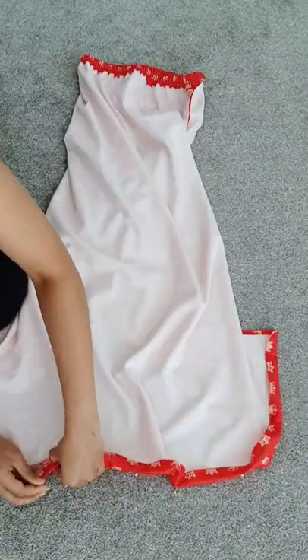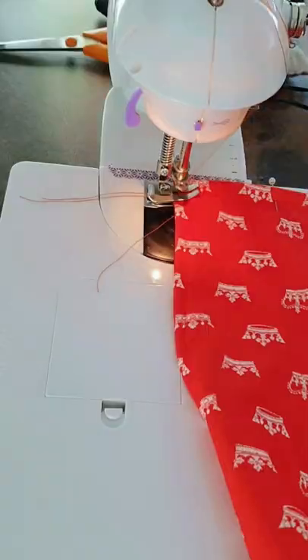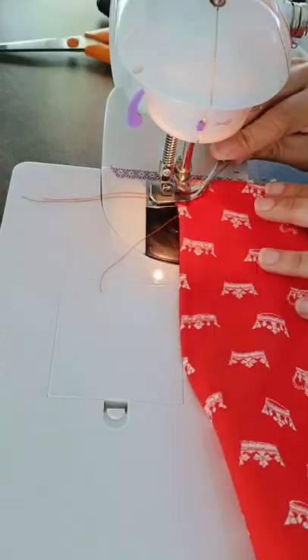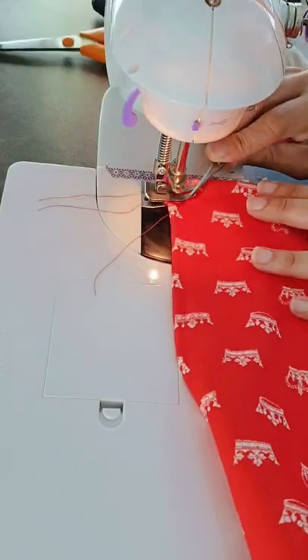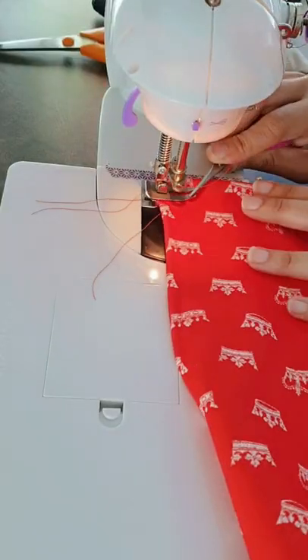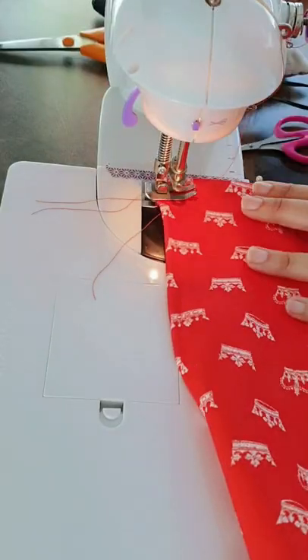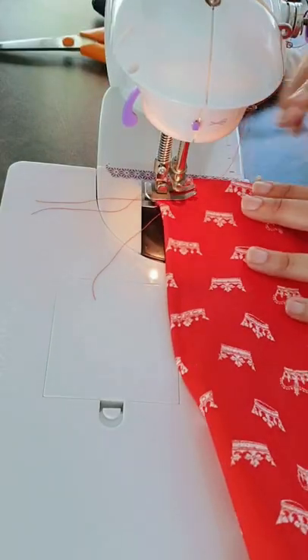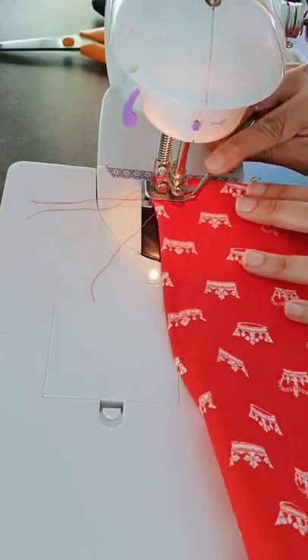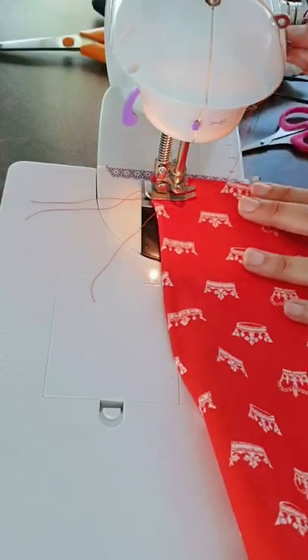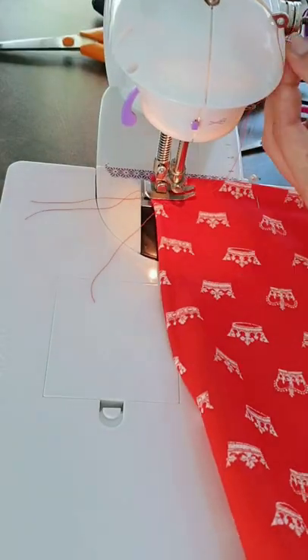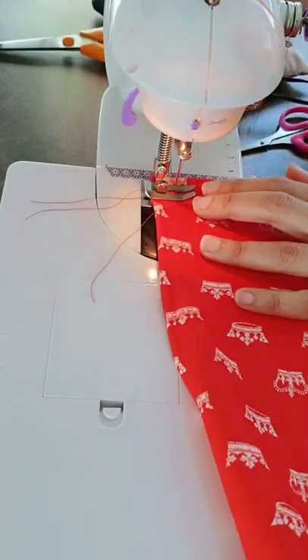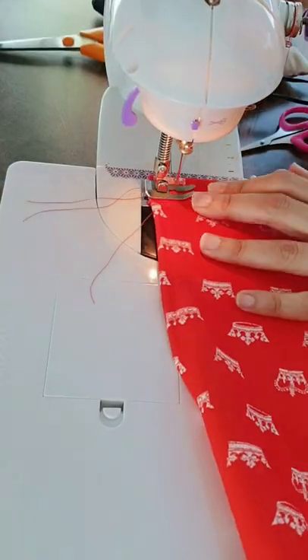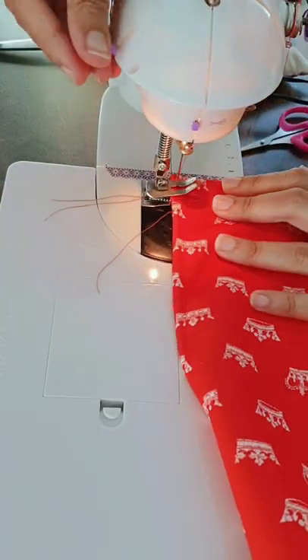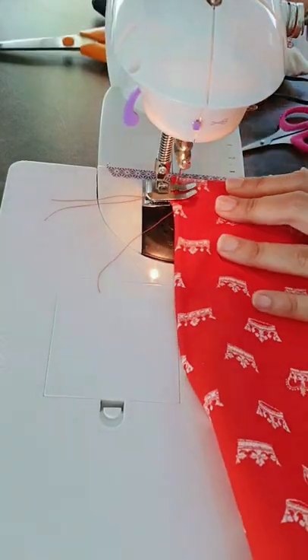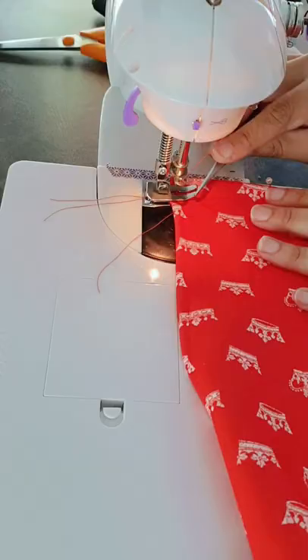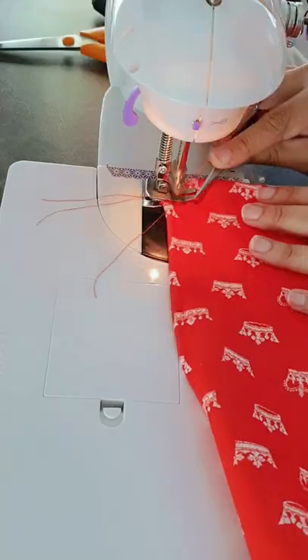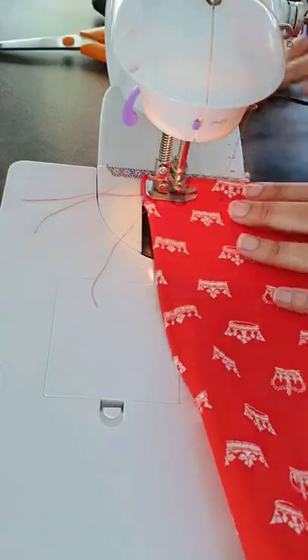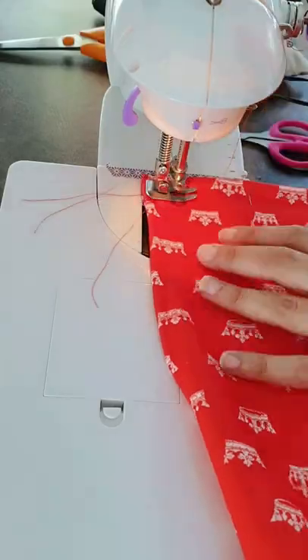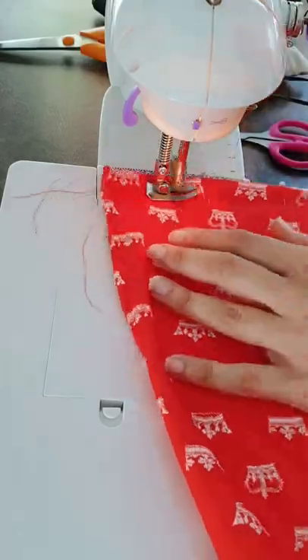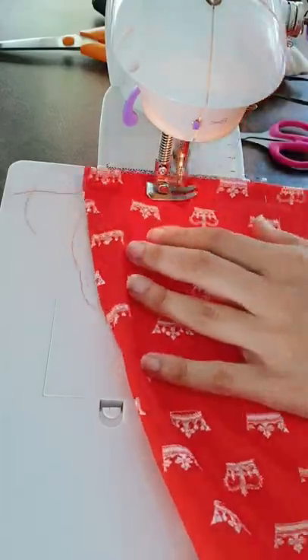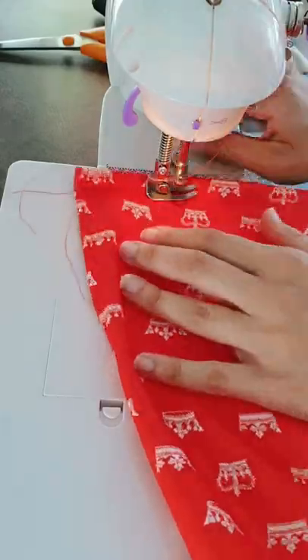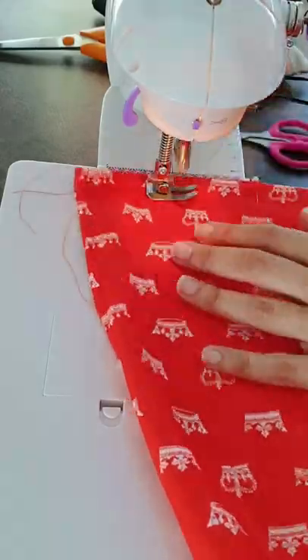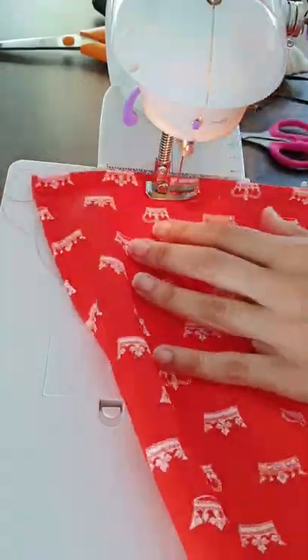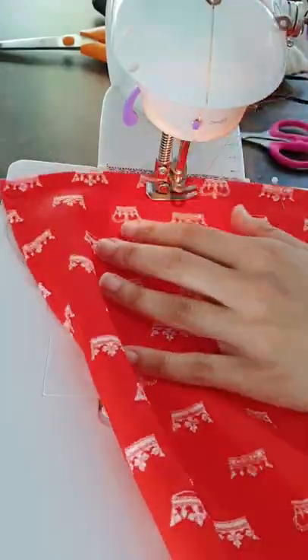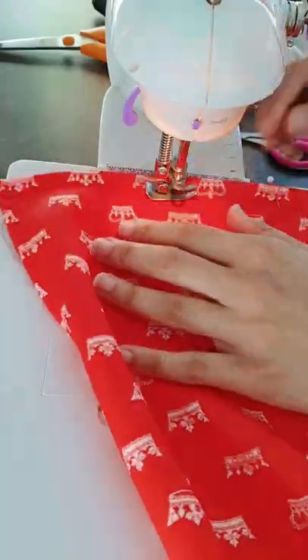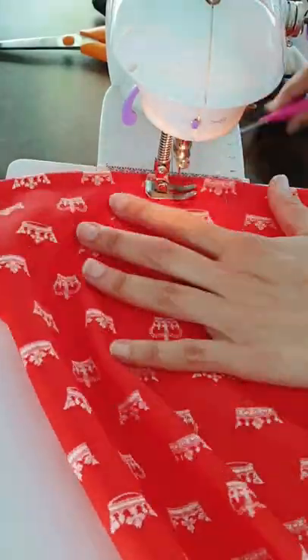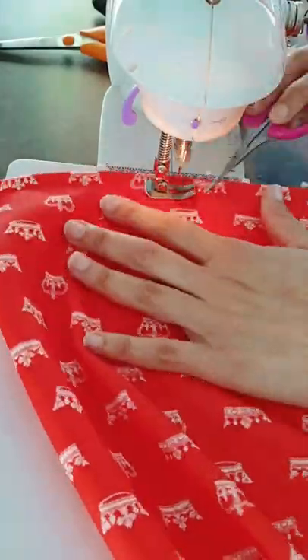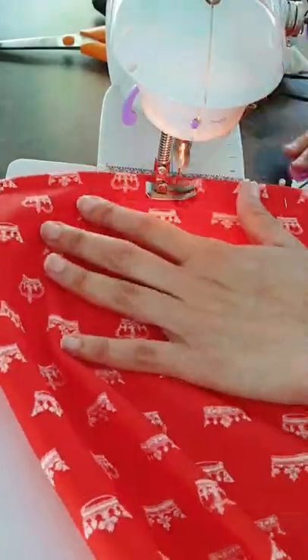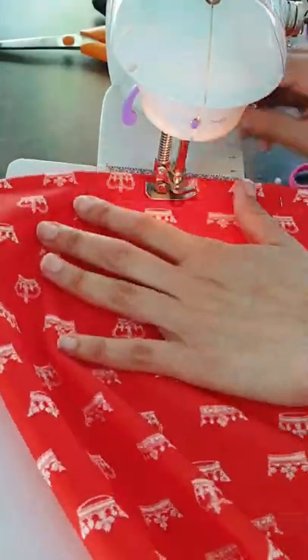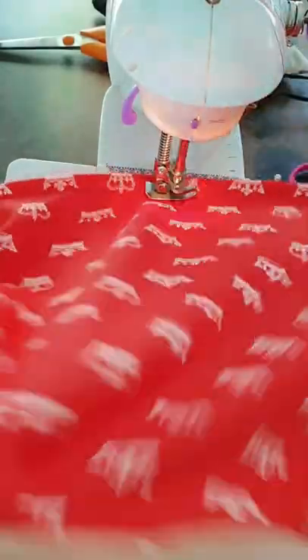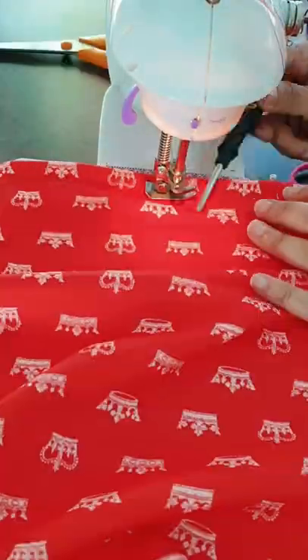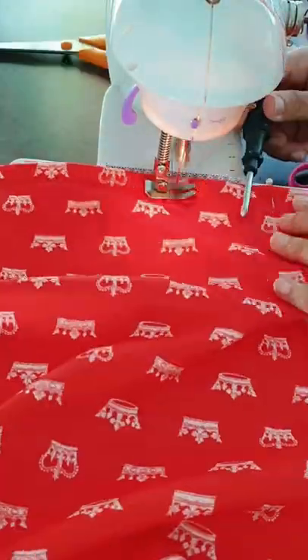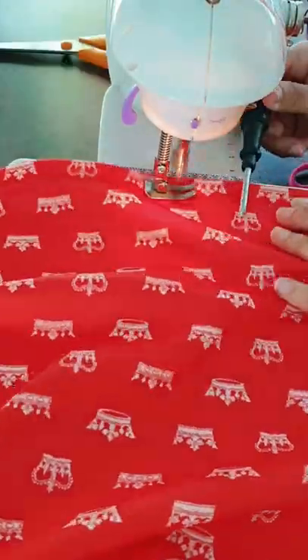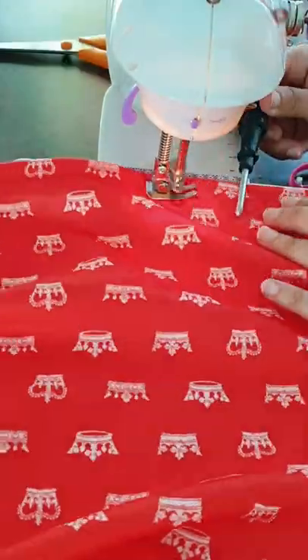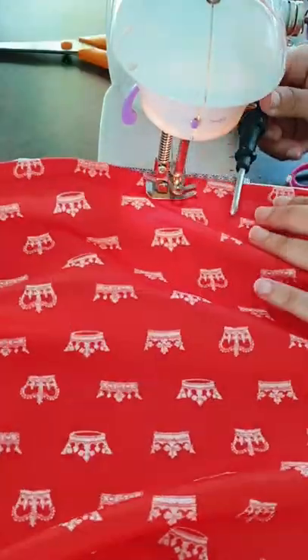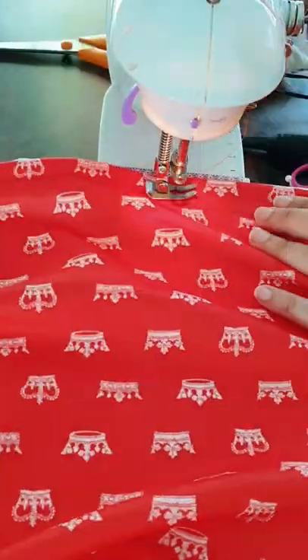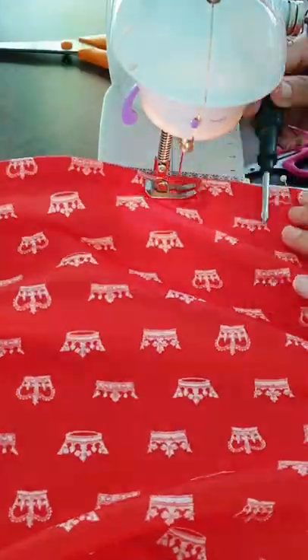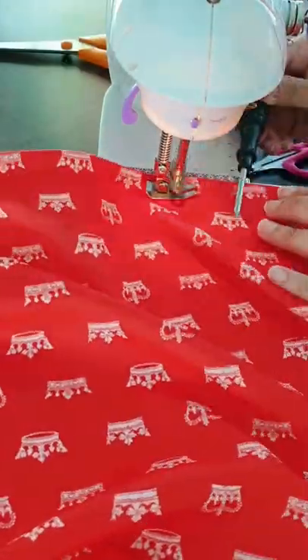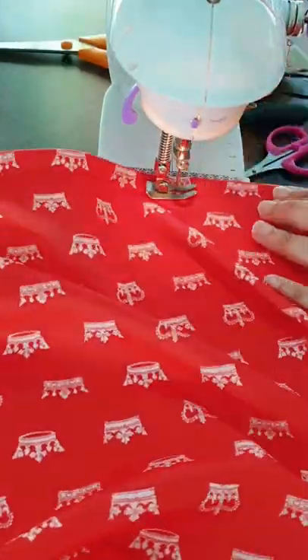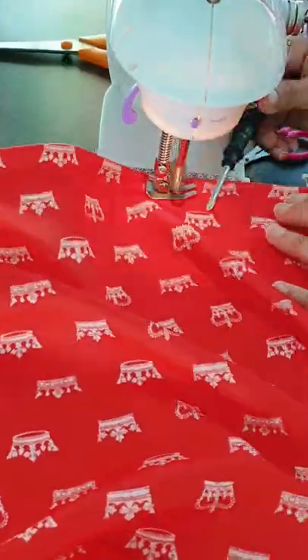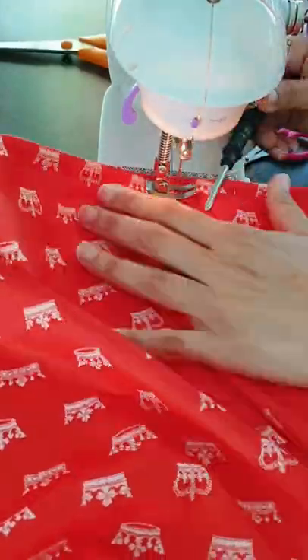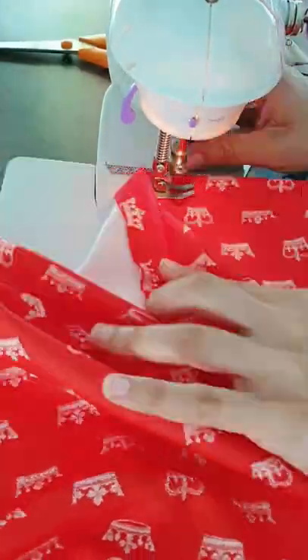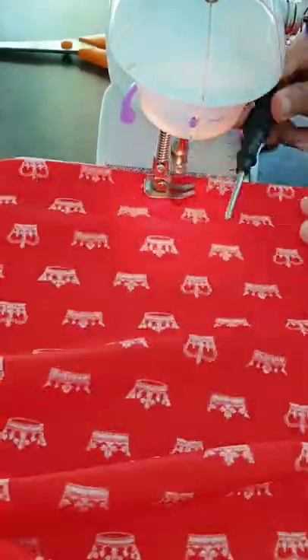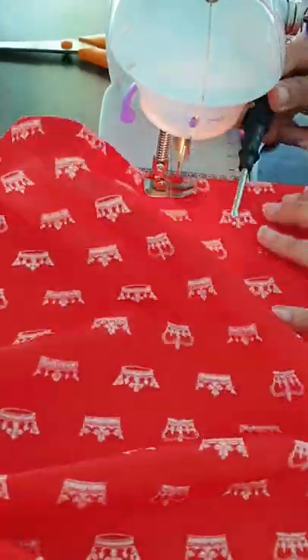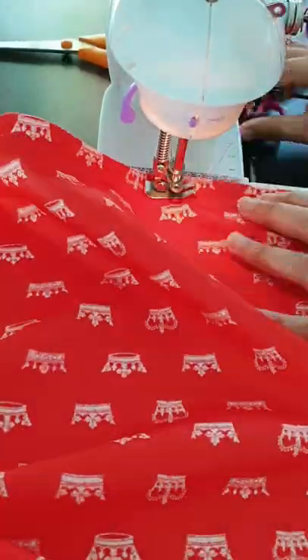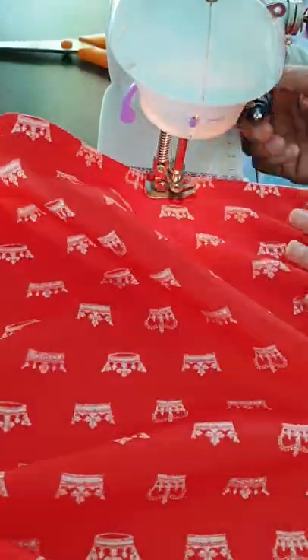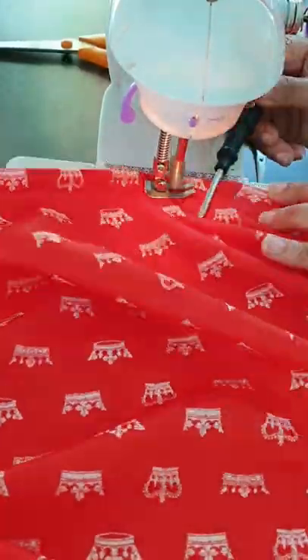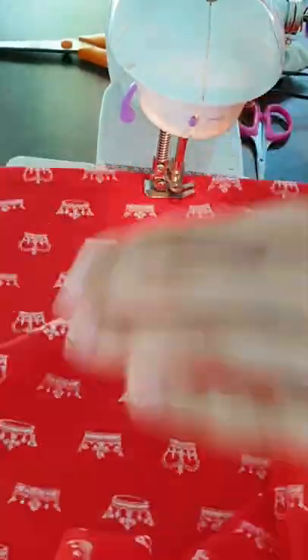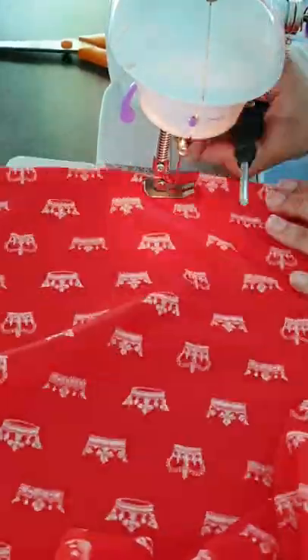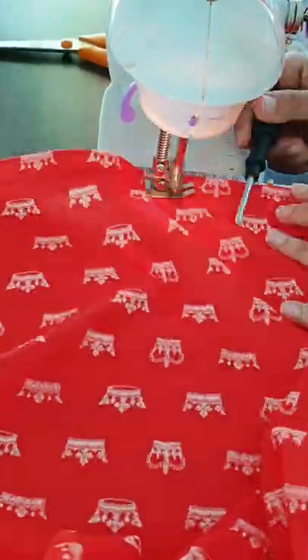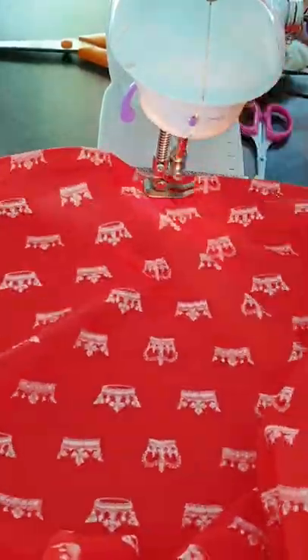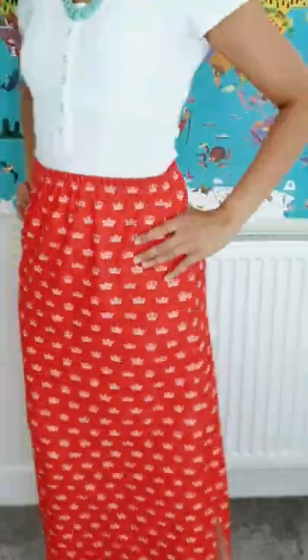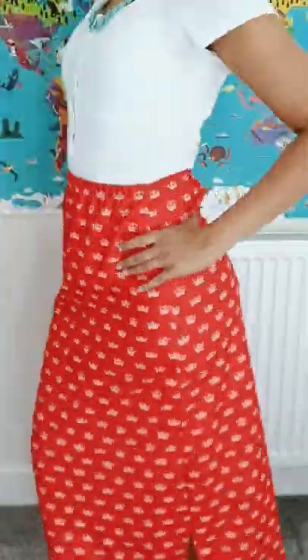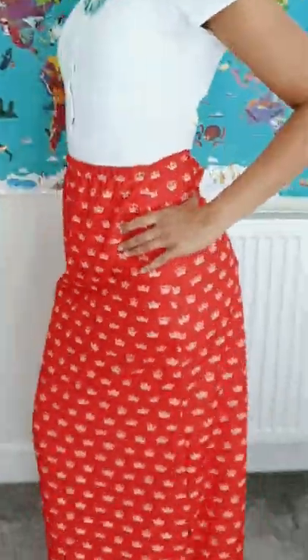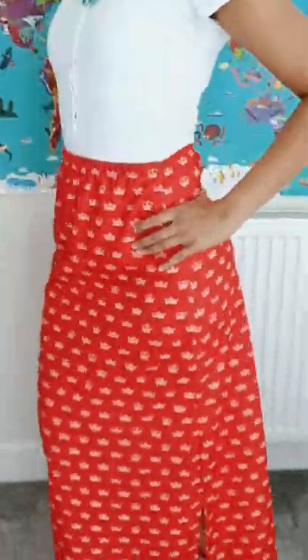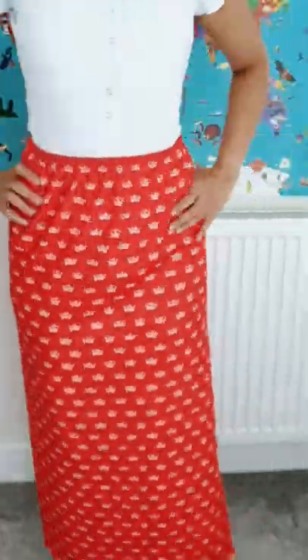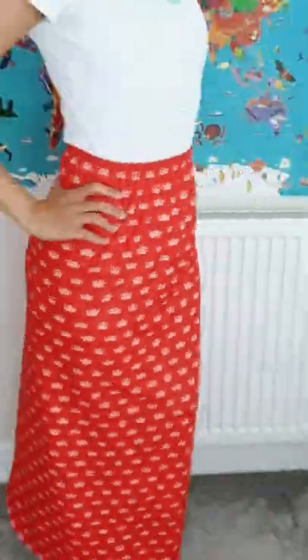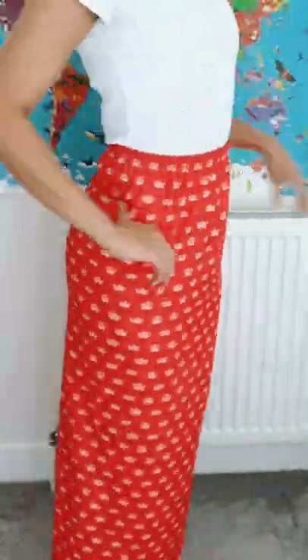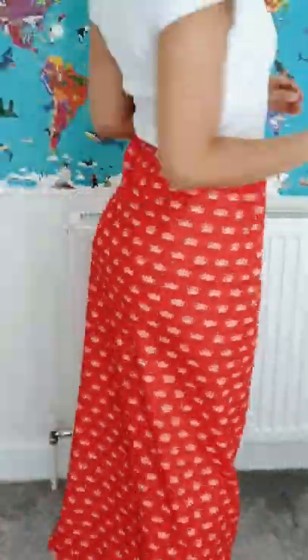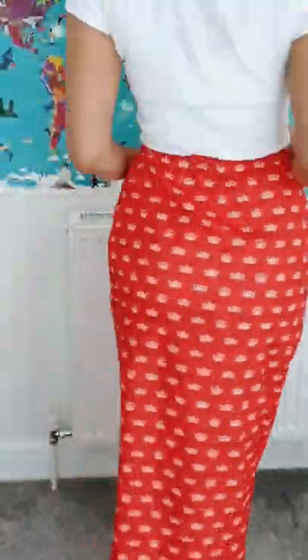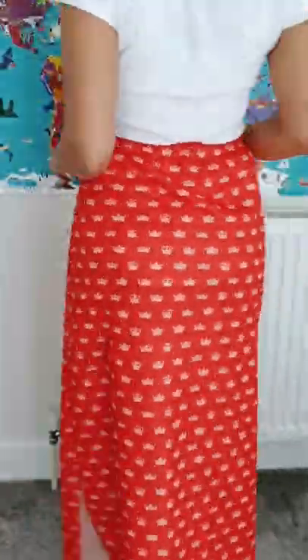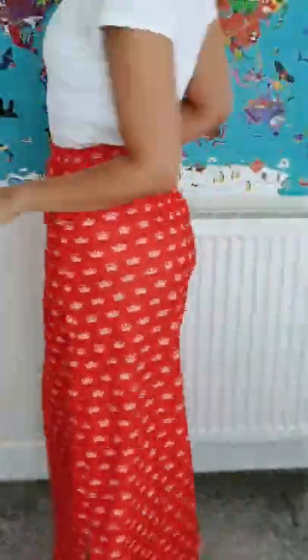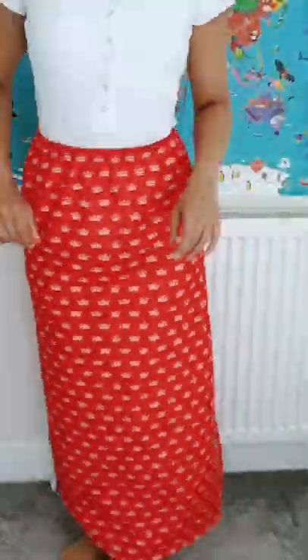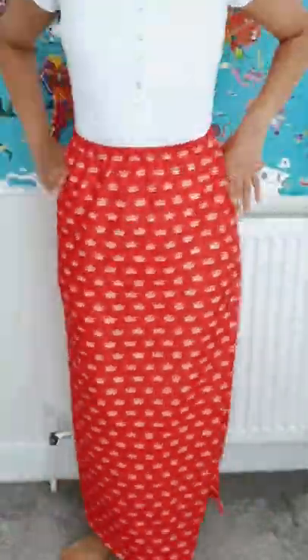Finally, to hem the skirt, I folded back the bottom edge of the fabric a good one inch, pinned everything down in place, and then sewed a straight stitch all the way around the bottom hem.